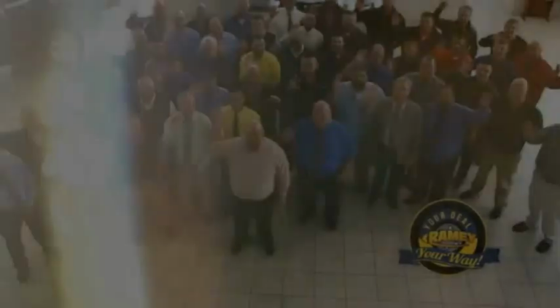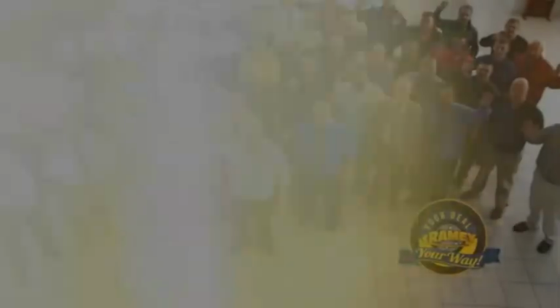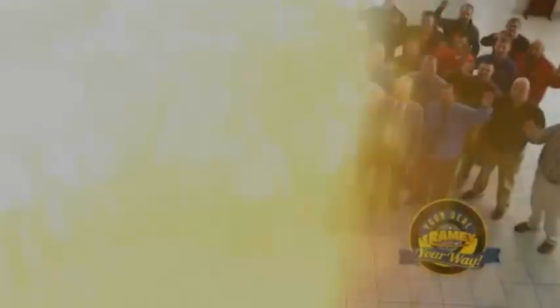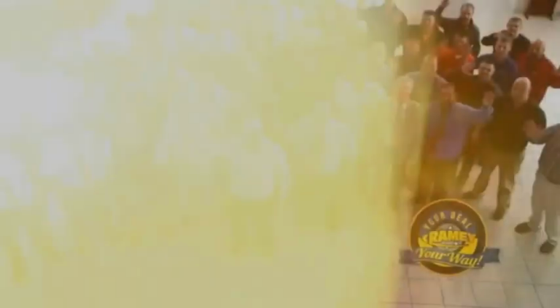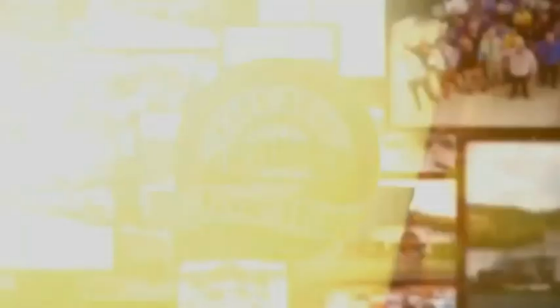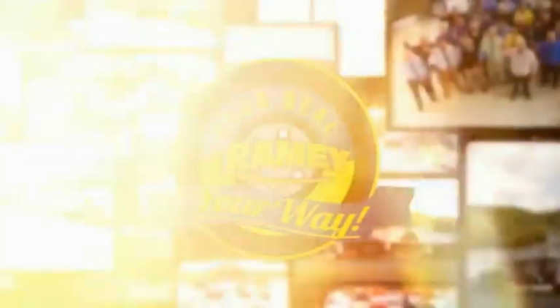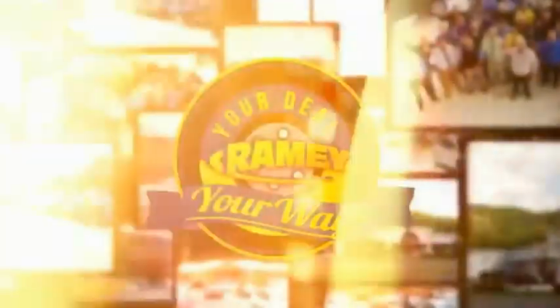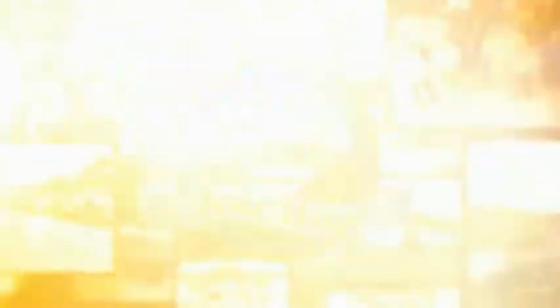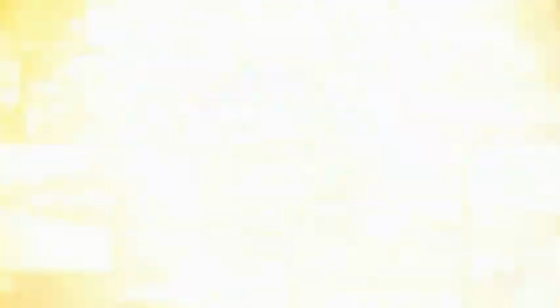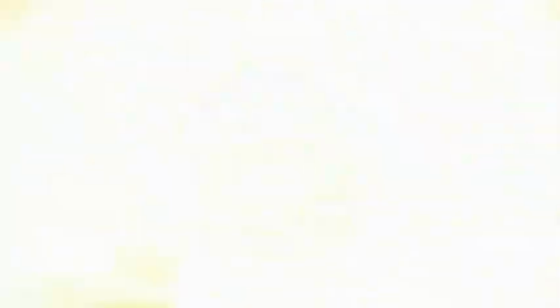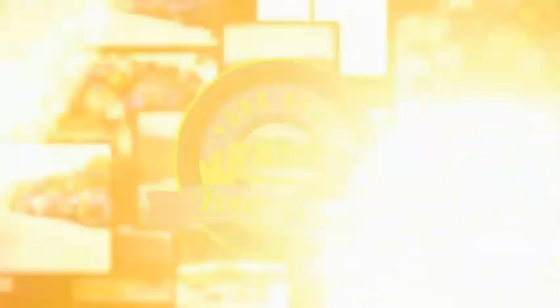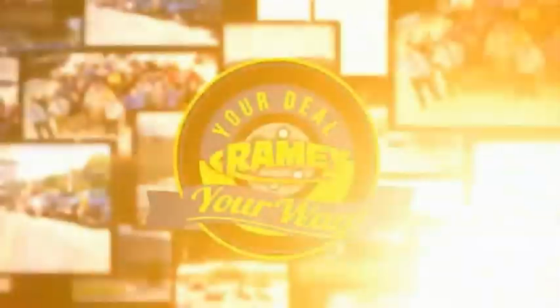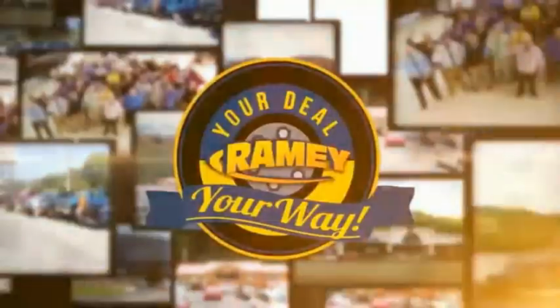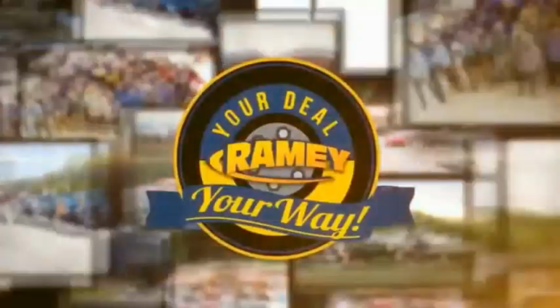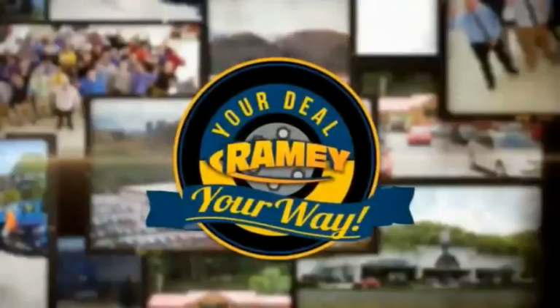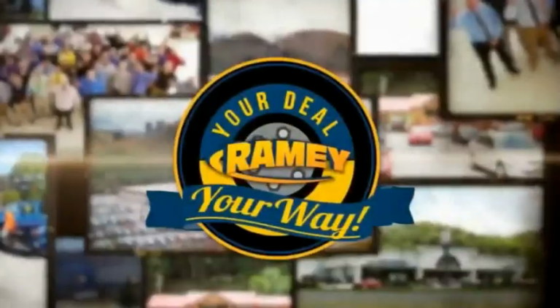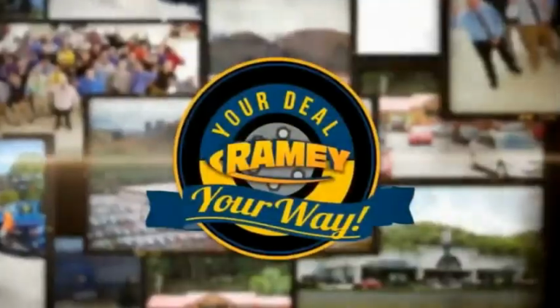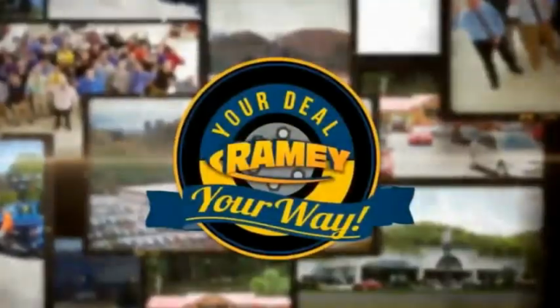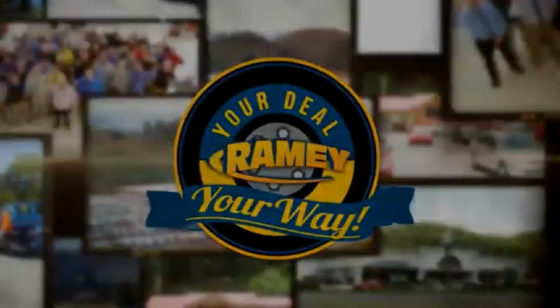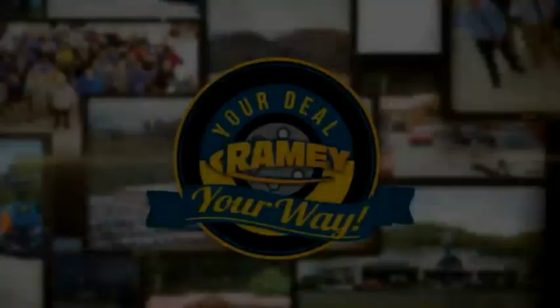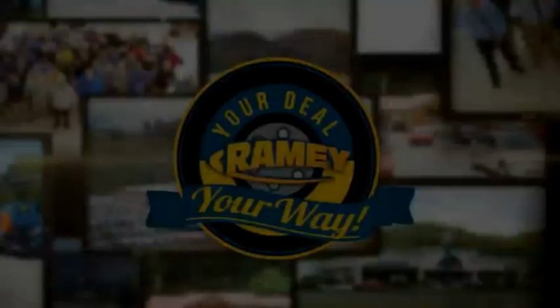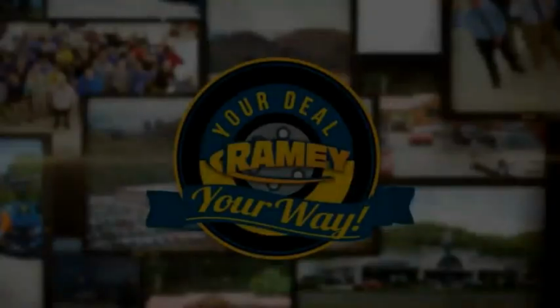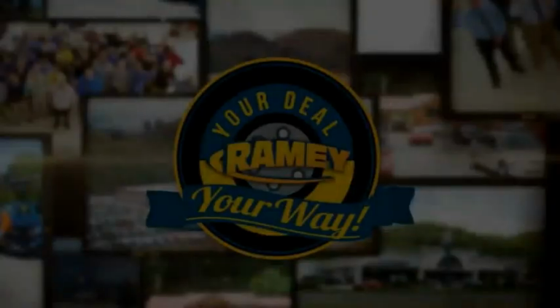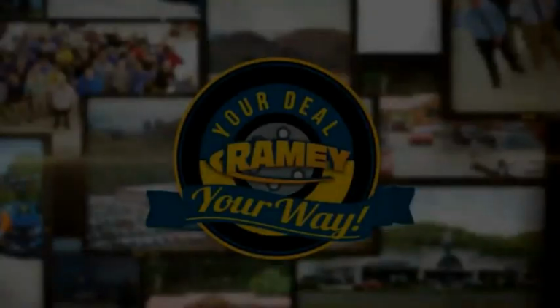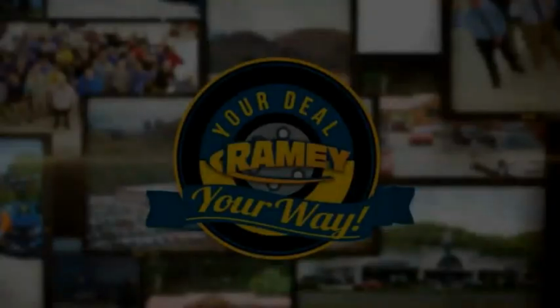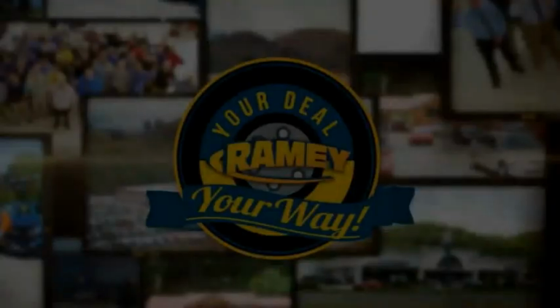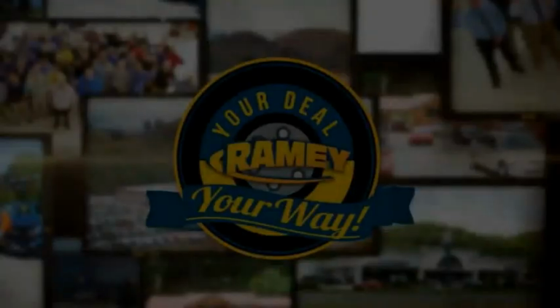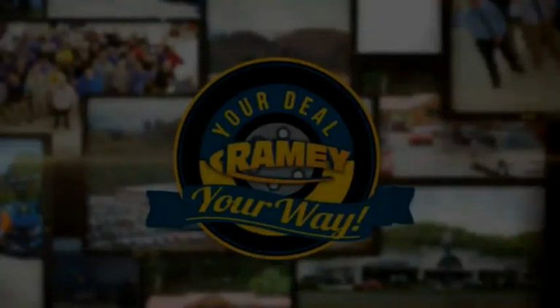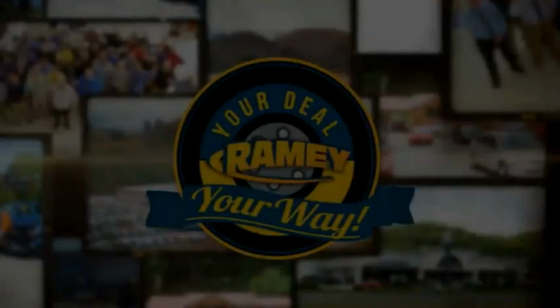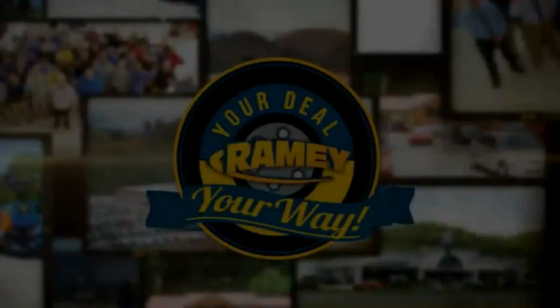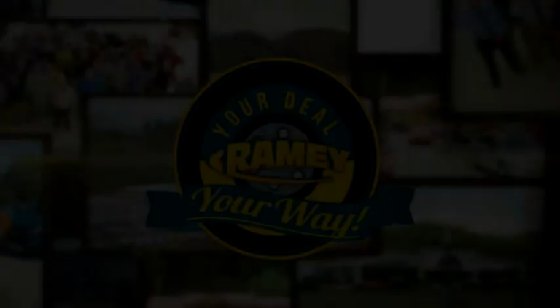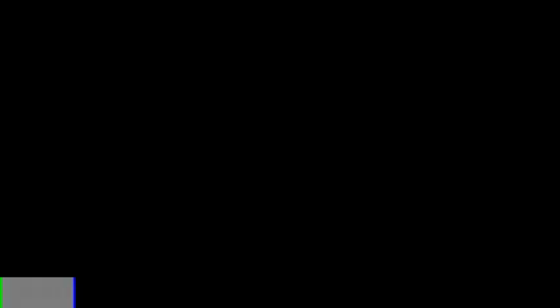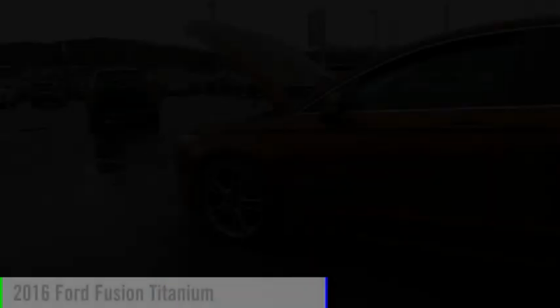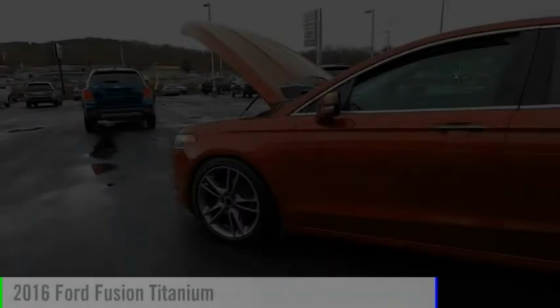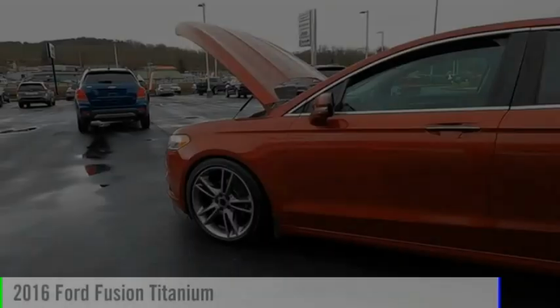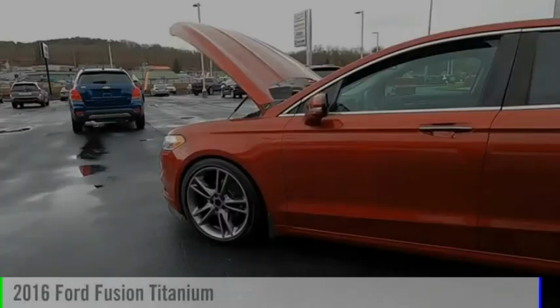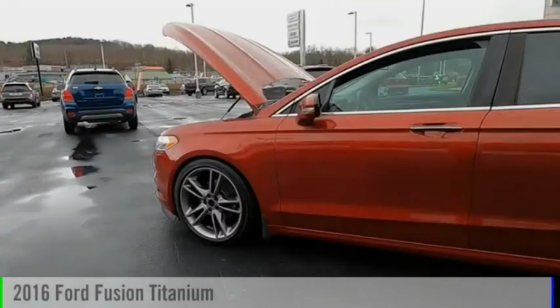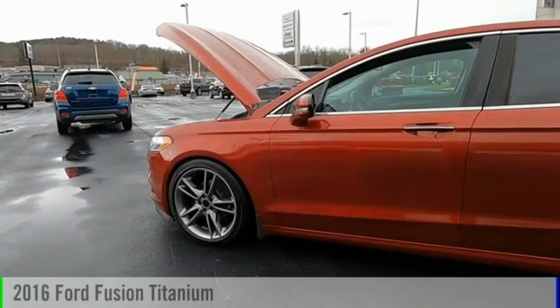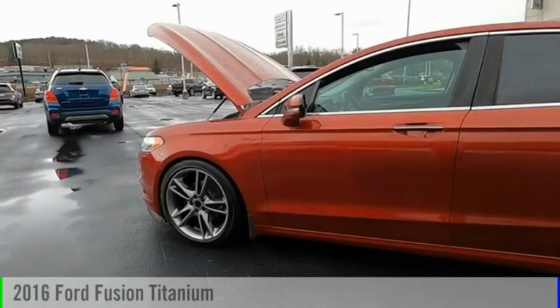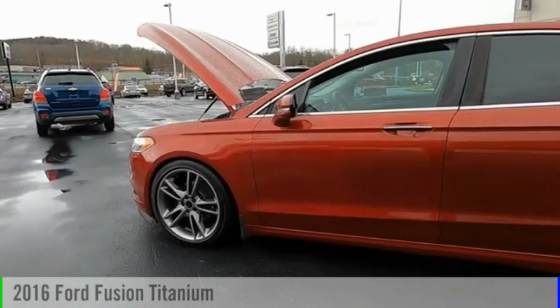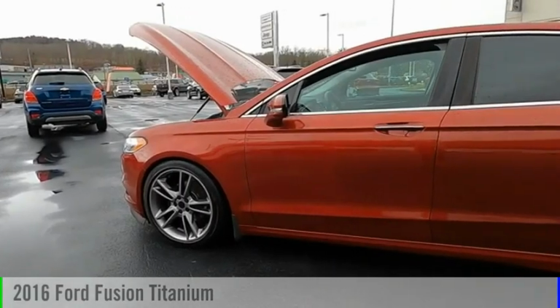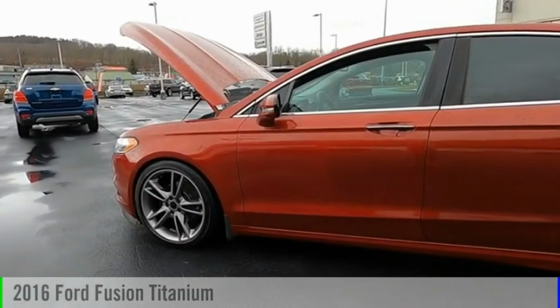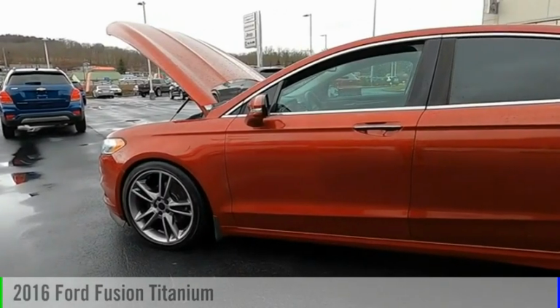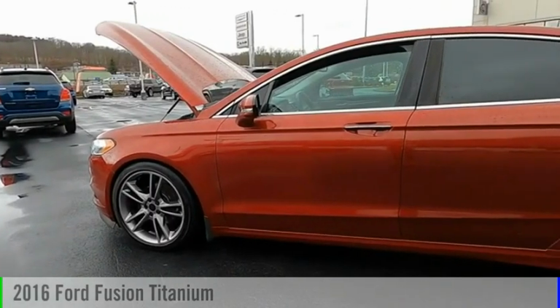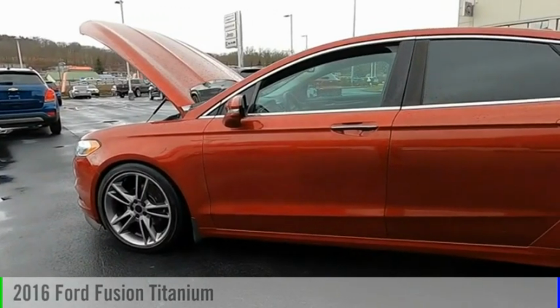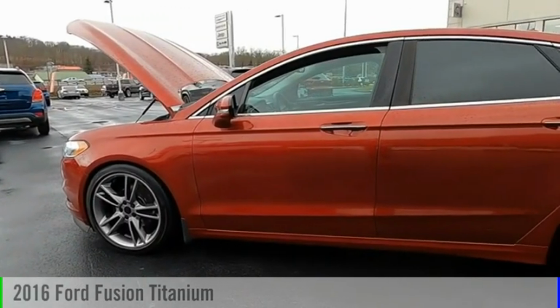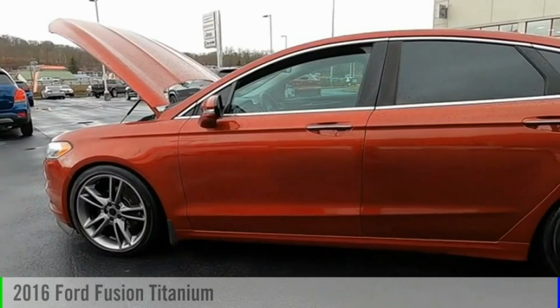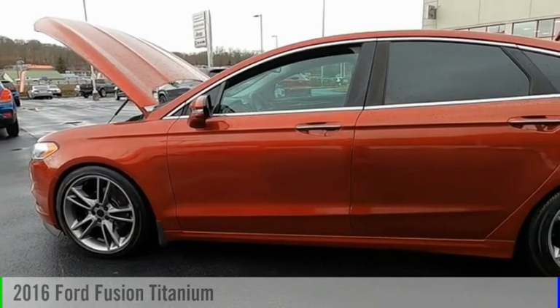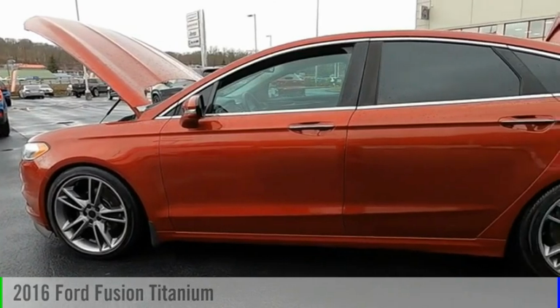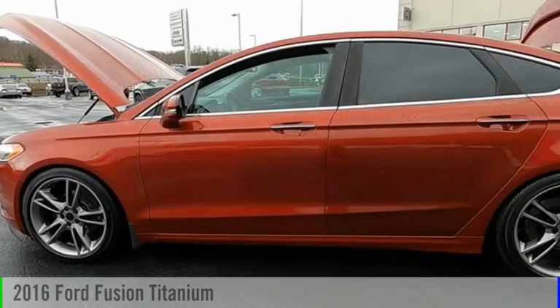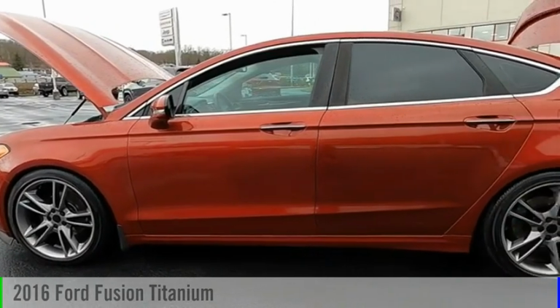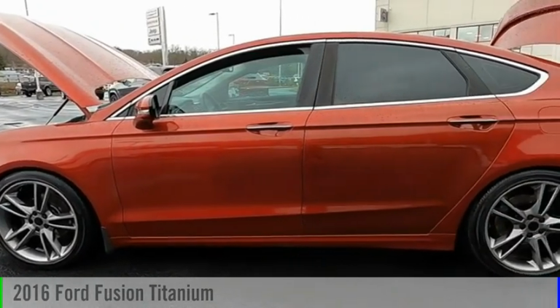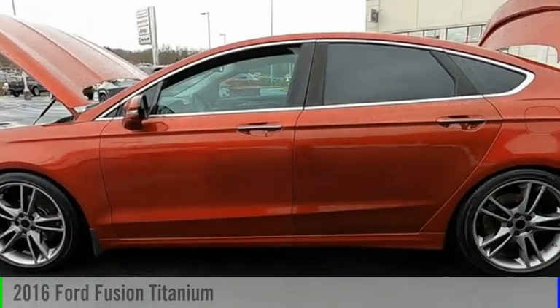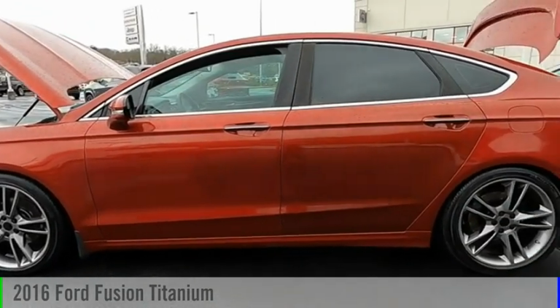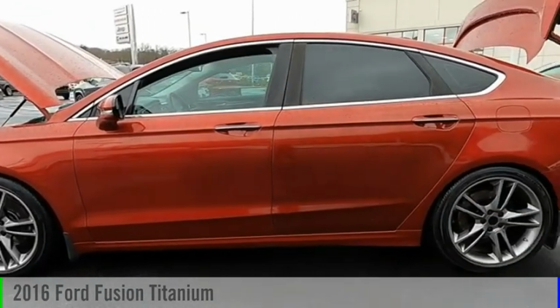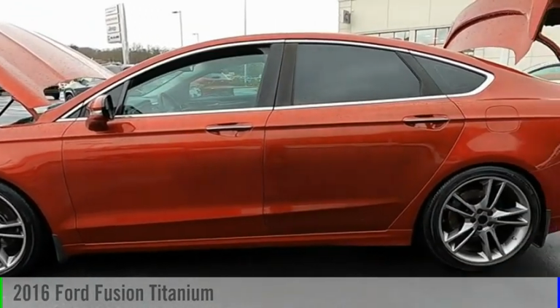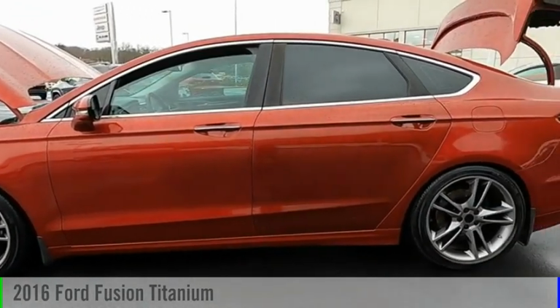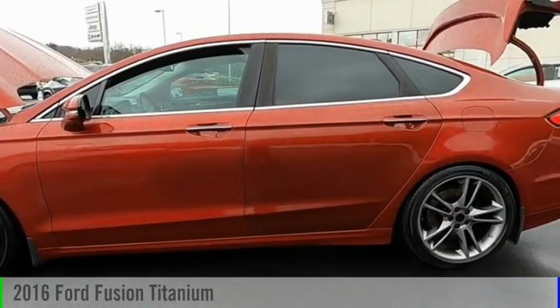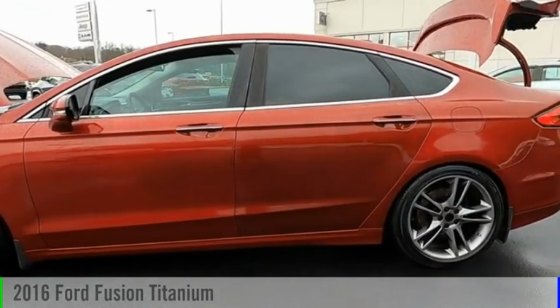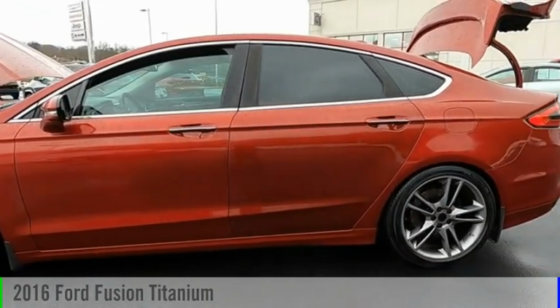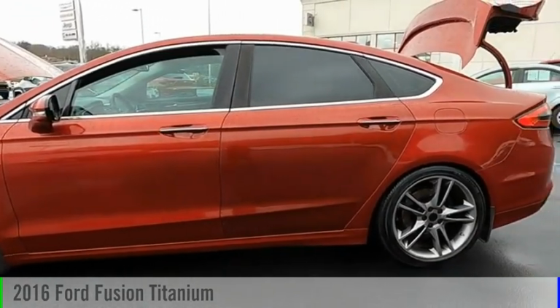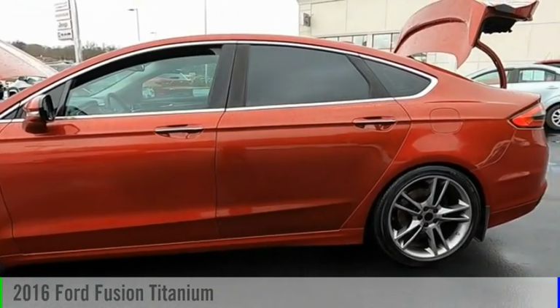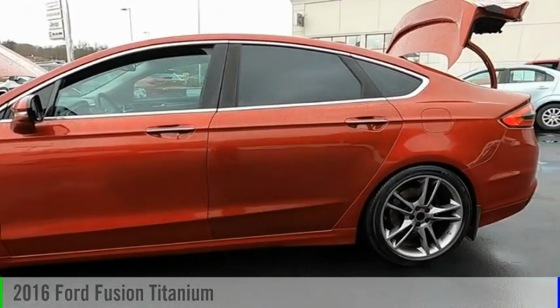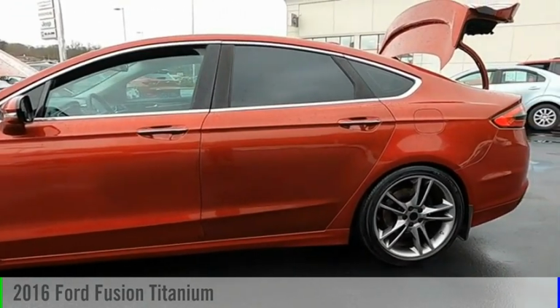Amy, it's your deal, your way. Take a ride in the 2016 Fusion.